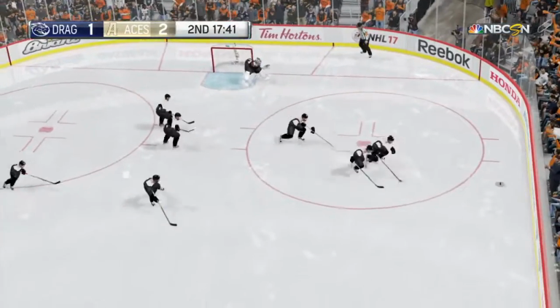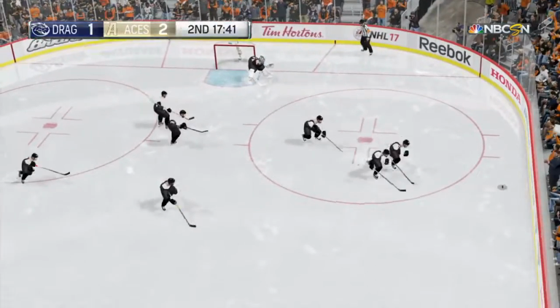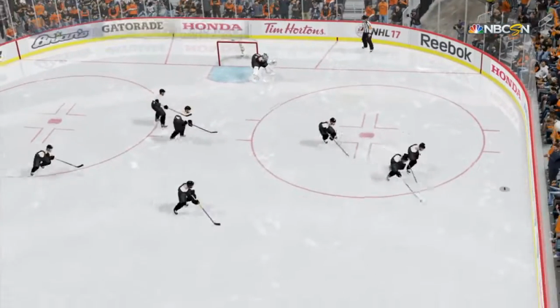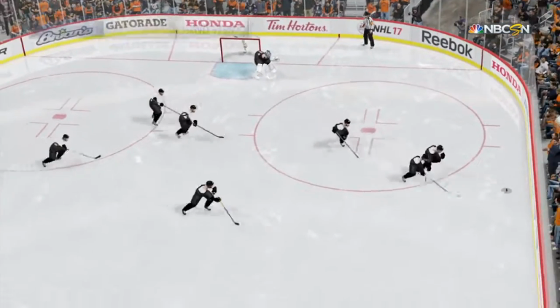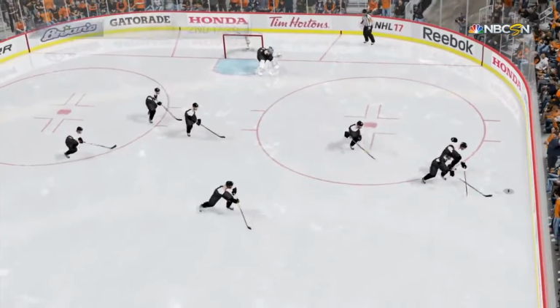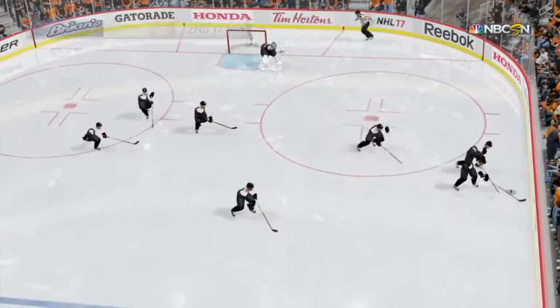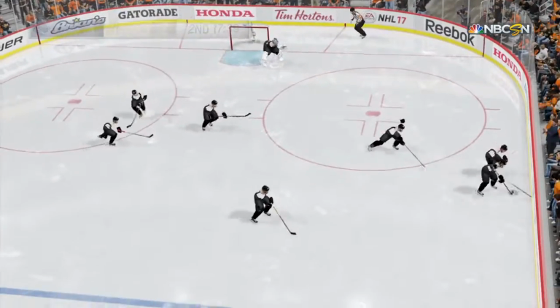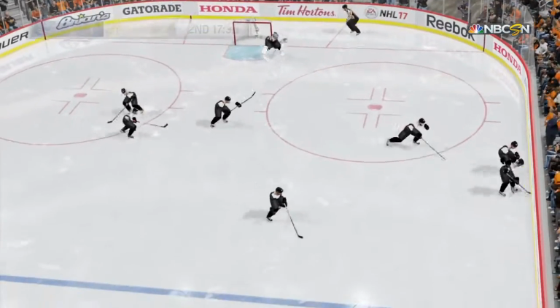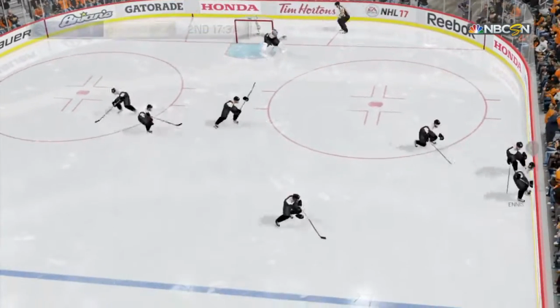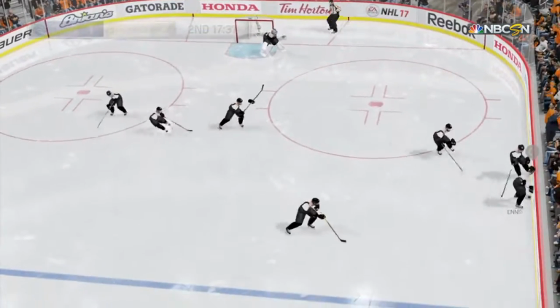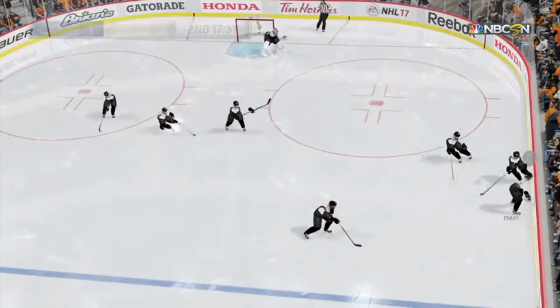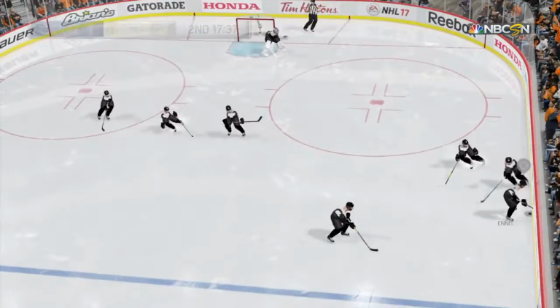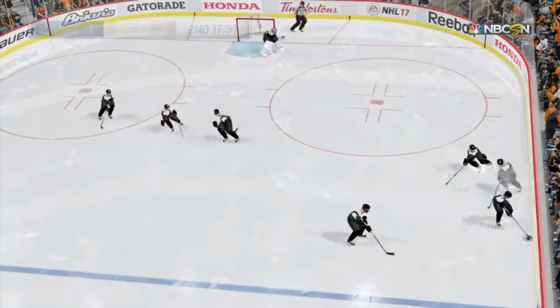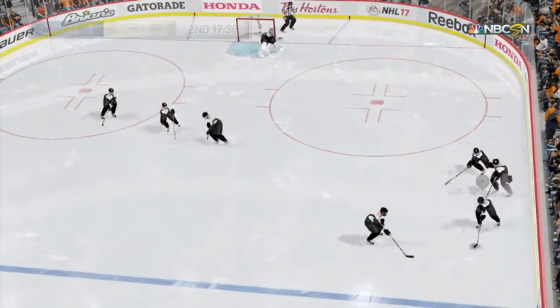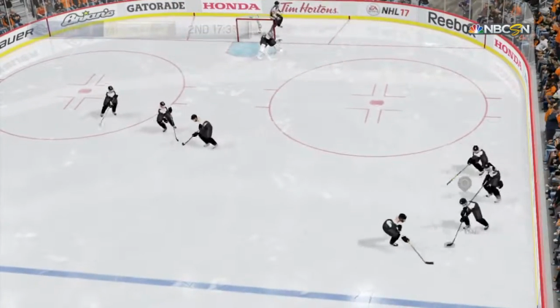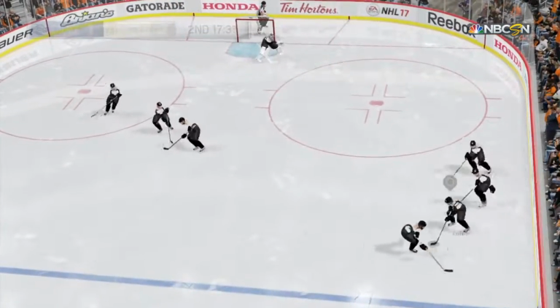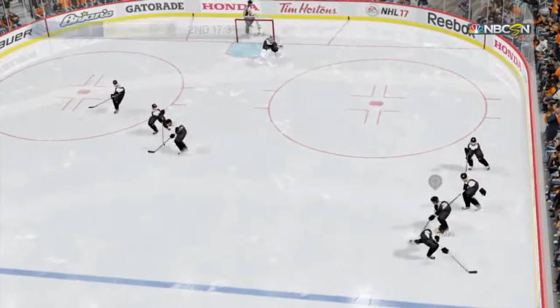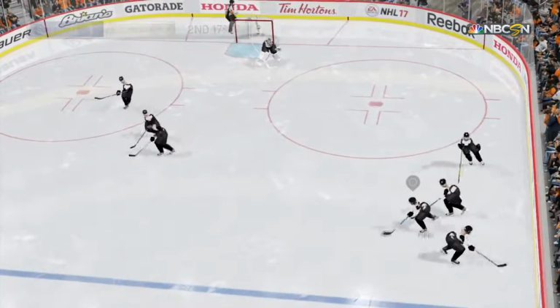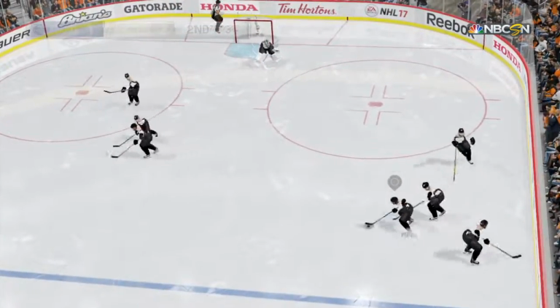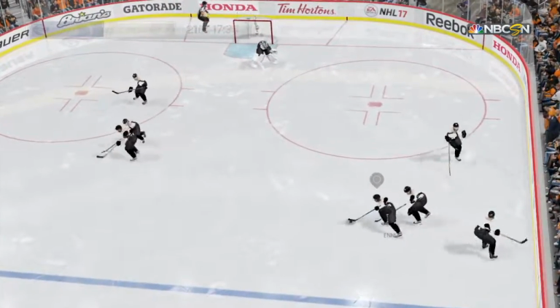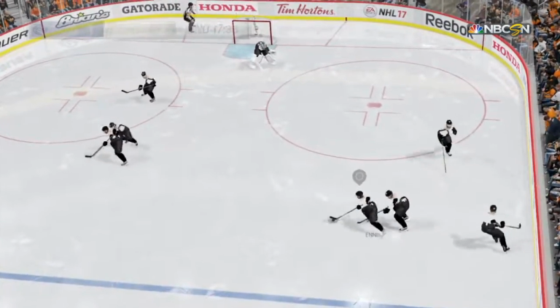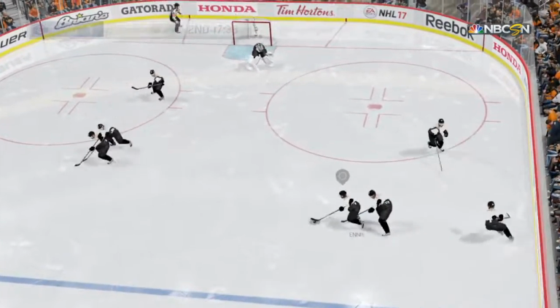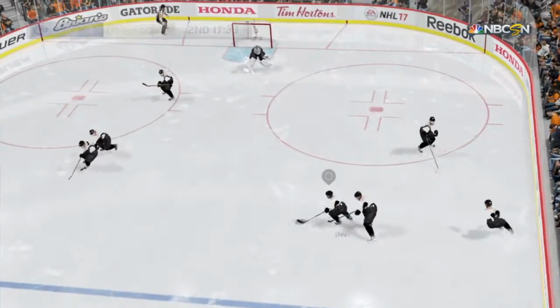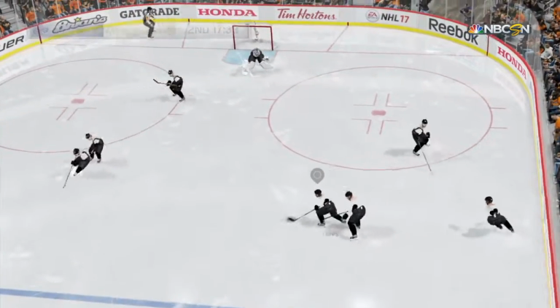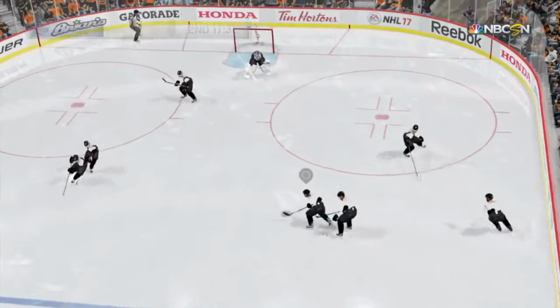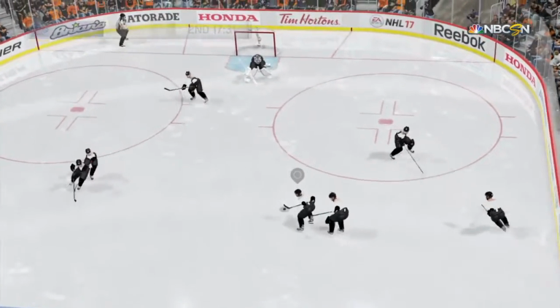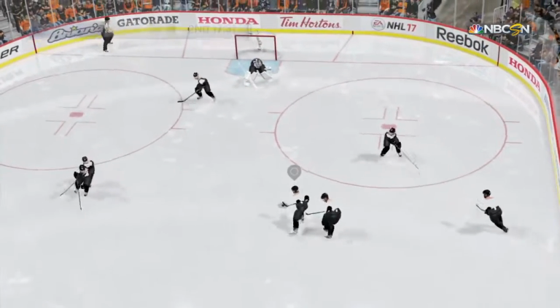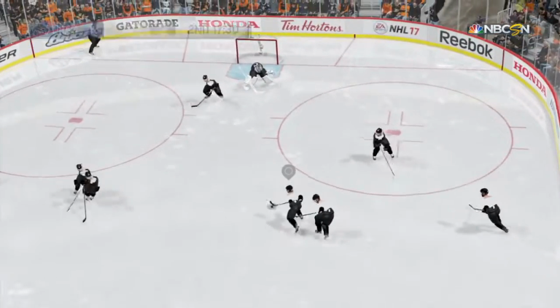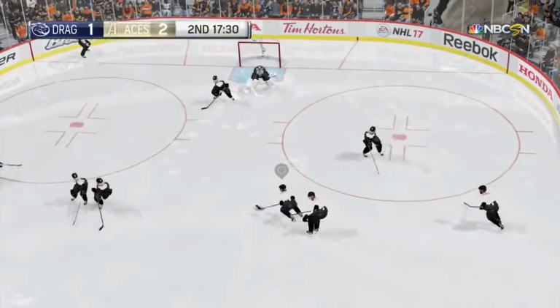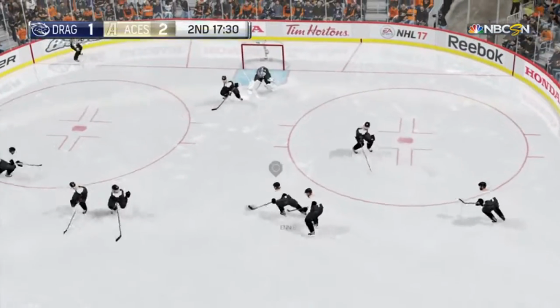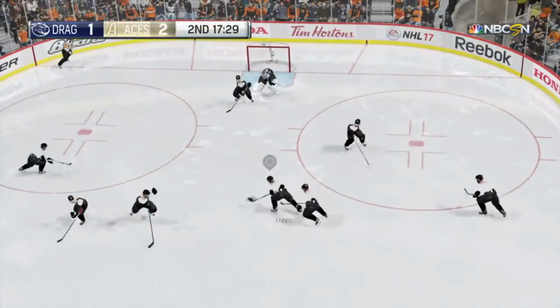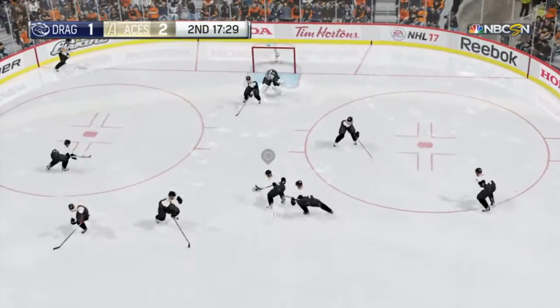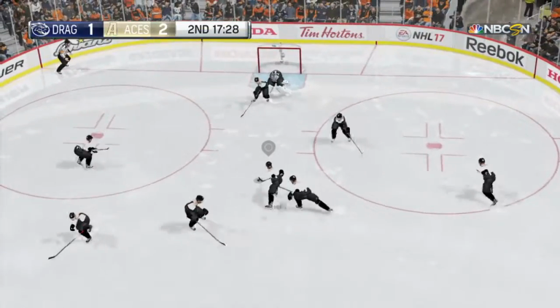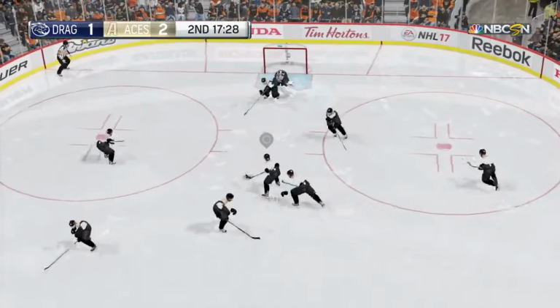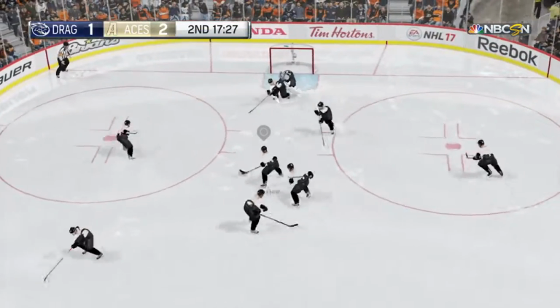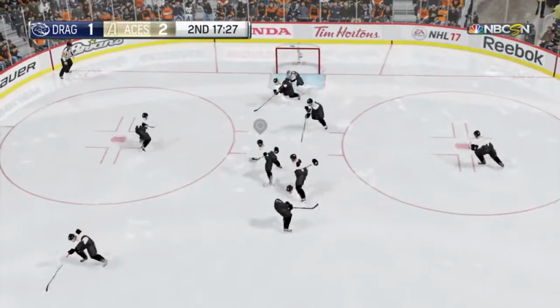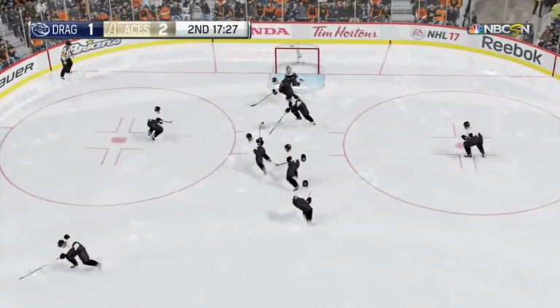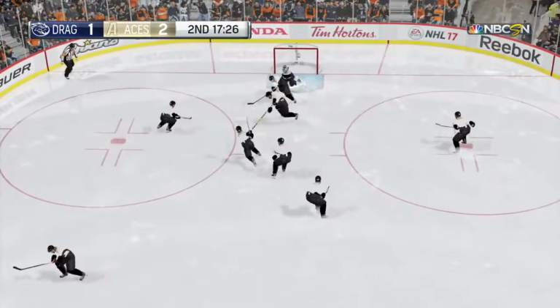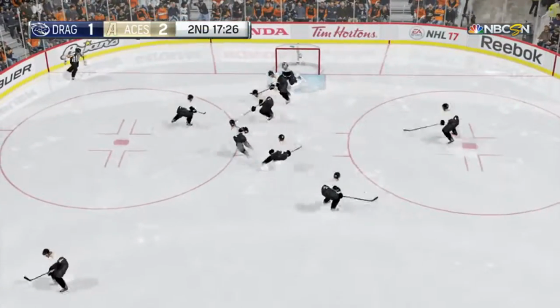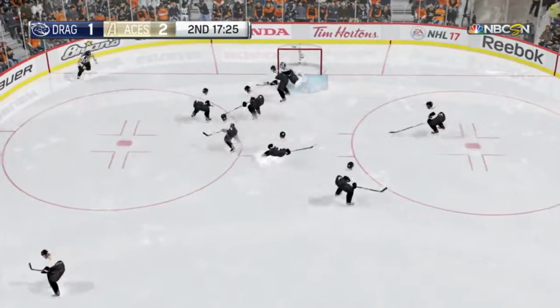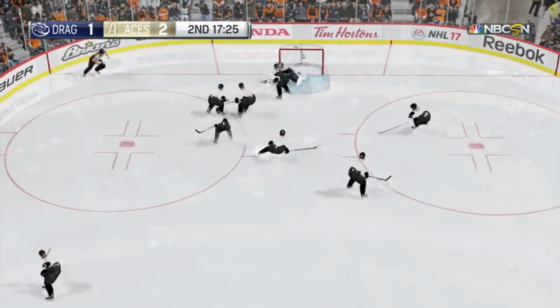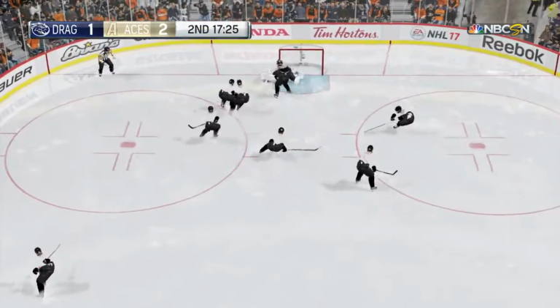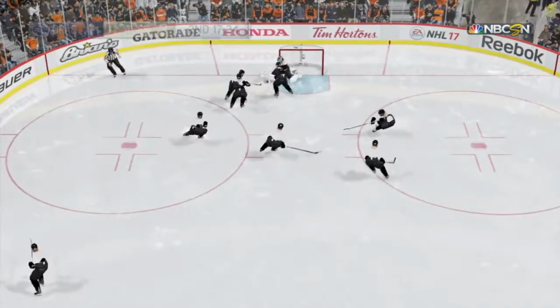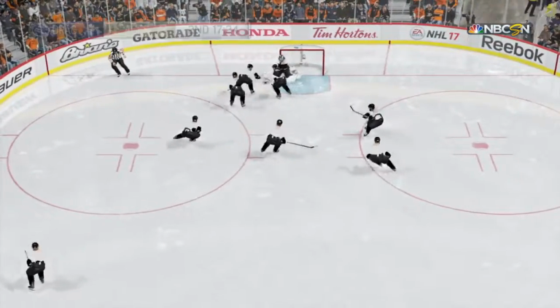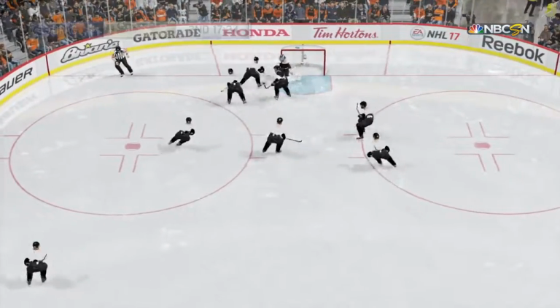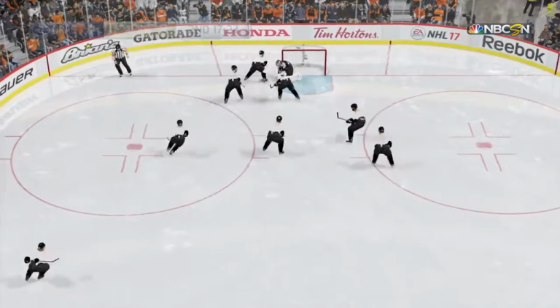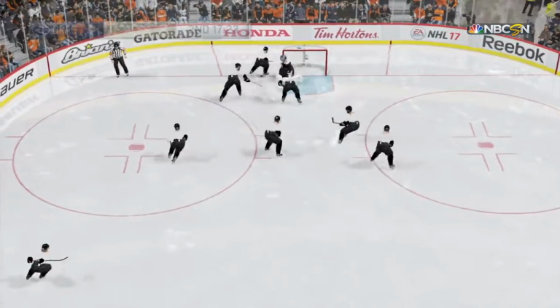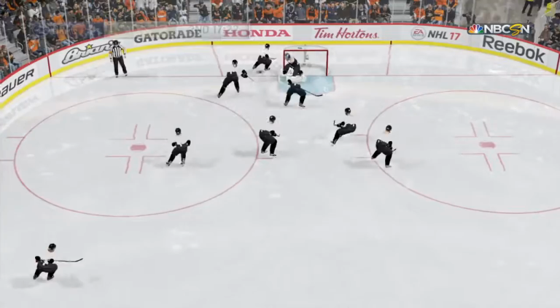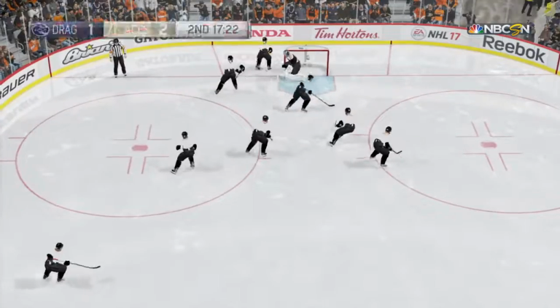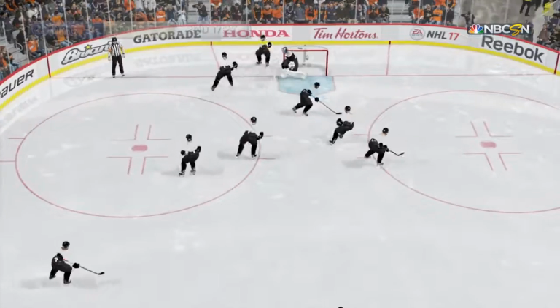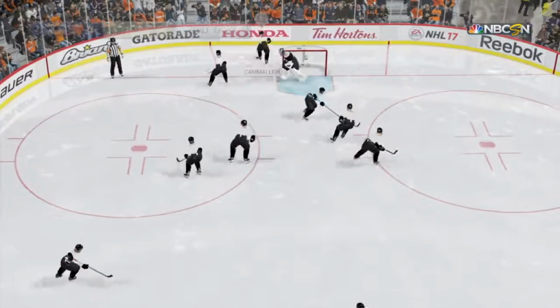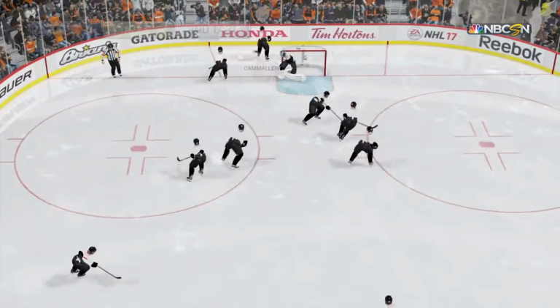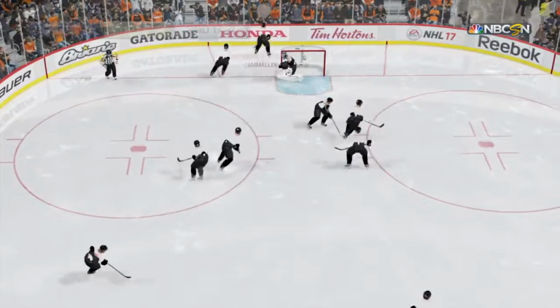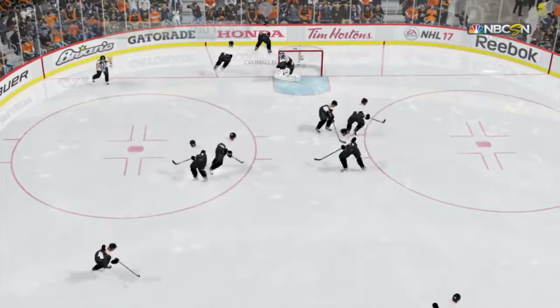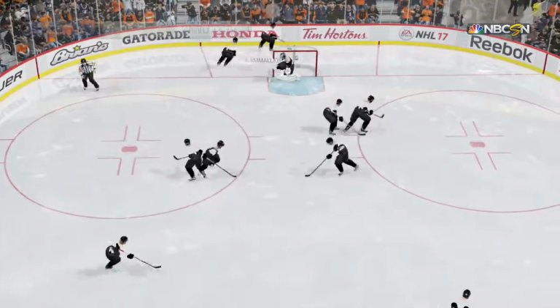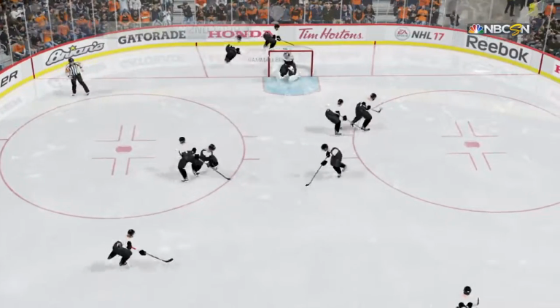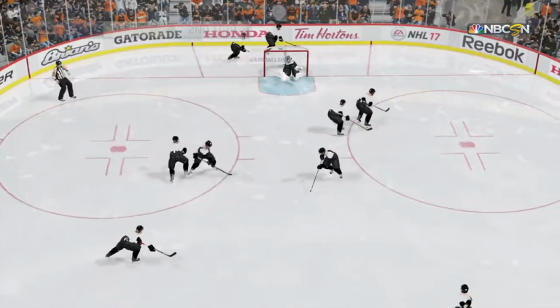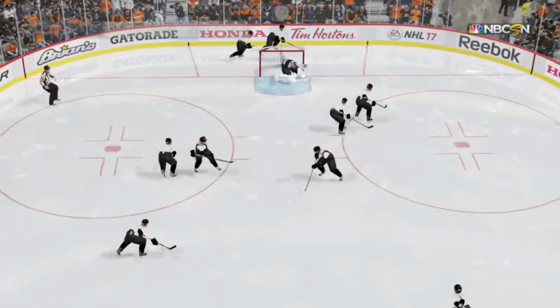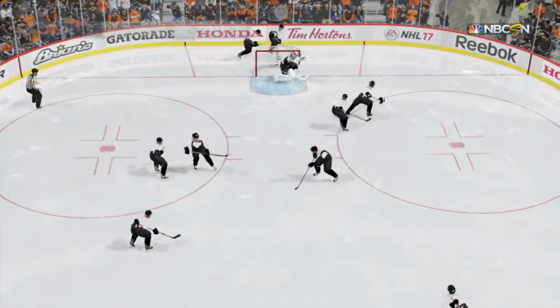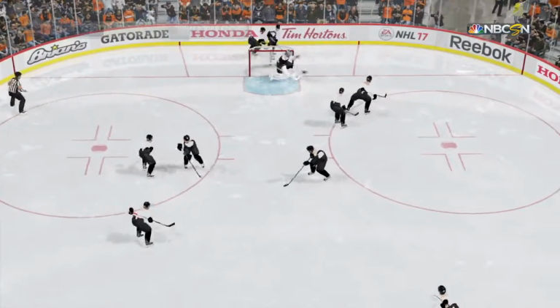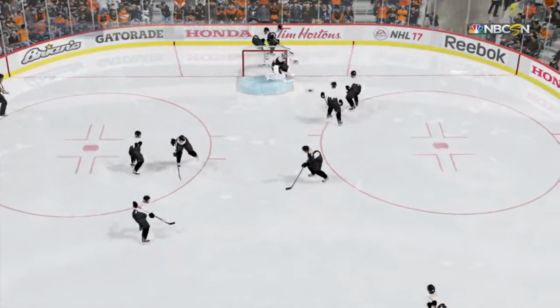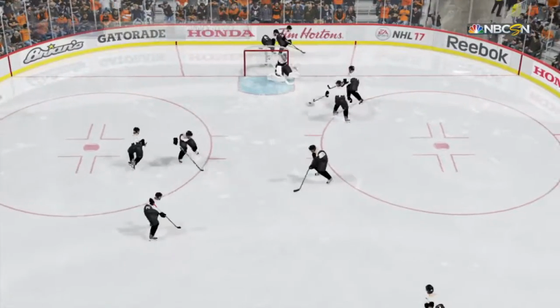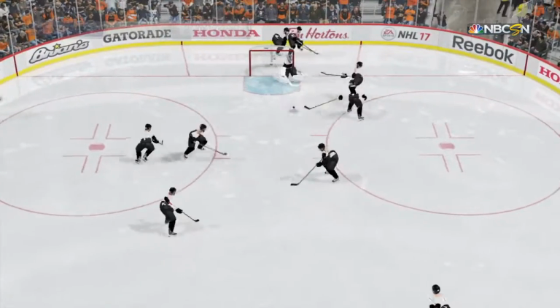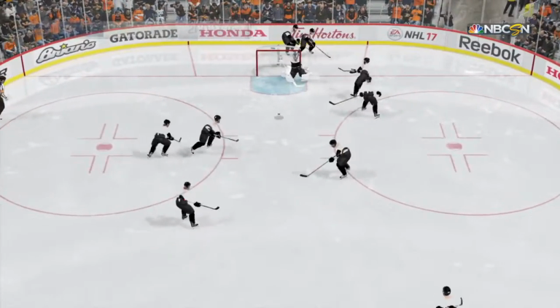So whenever you see the clear body, that's basically the Anaheim Duck overlay.